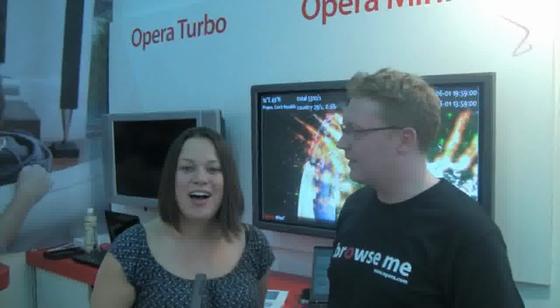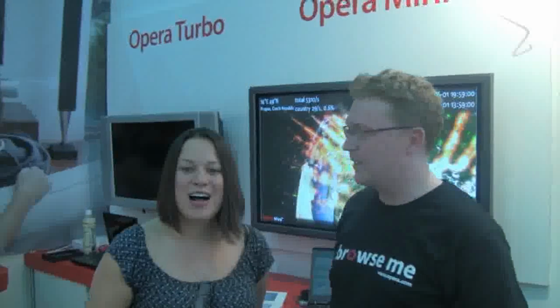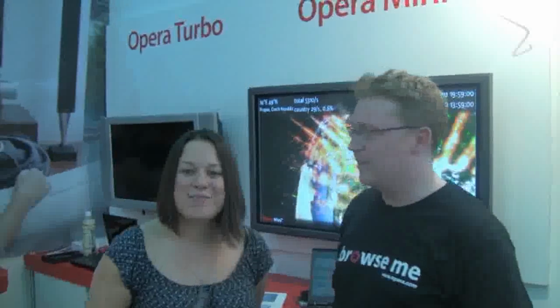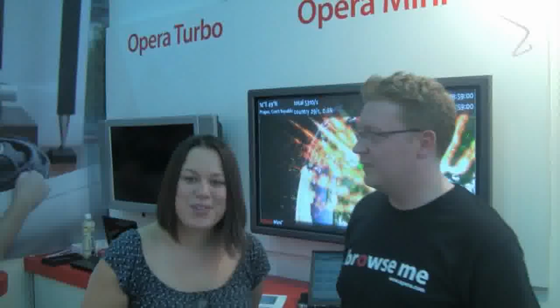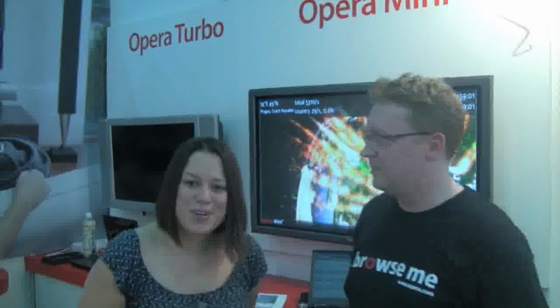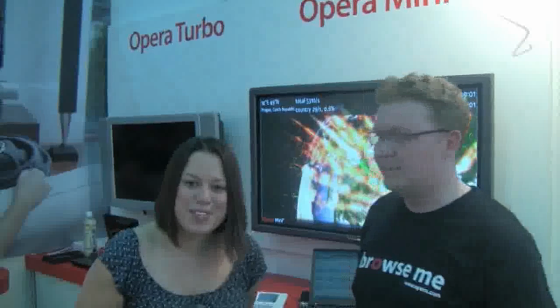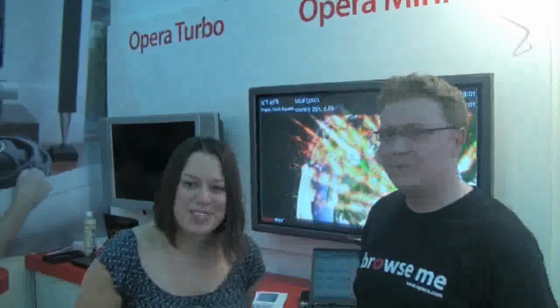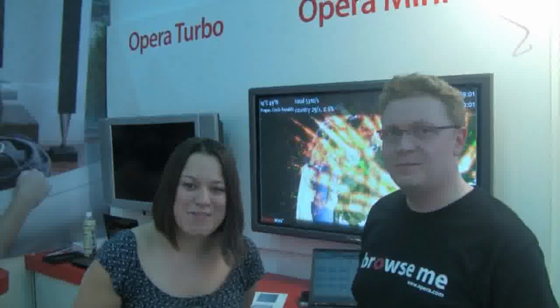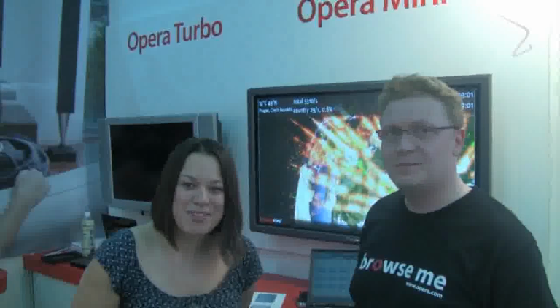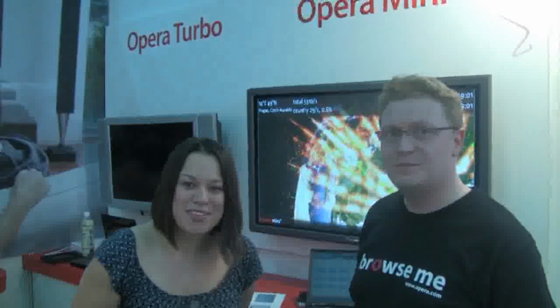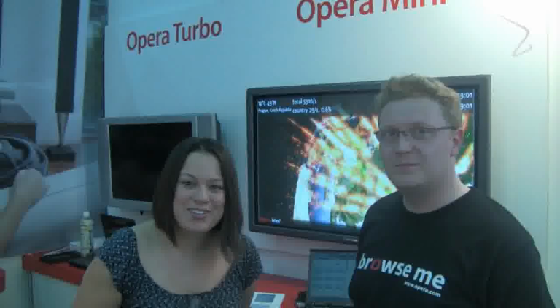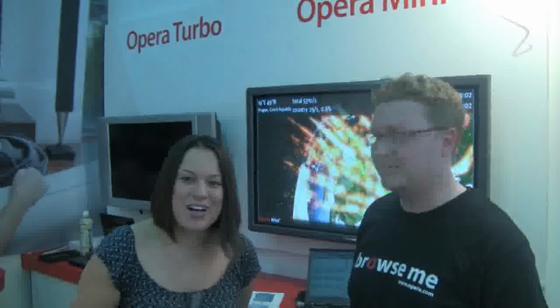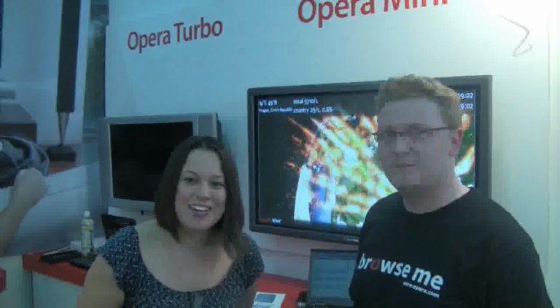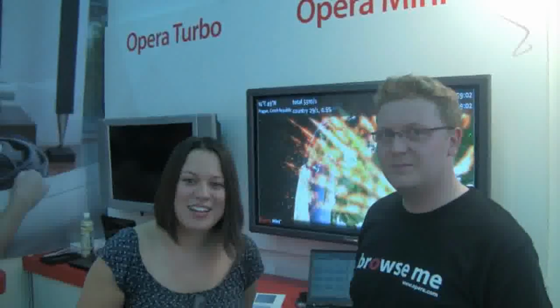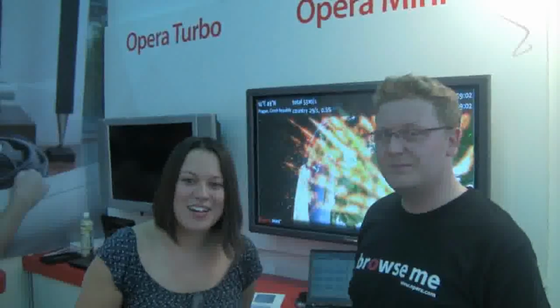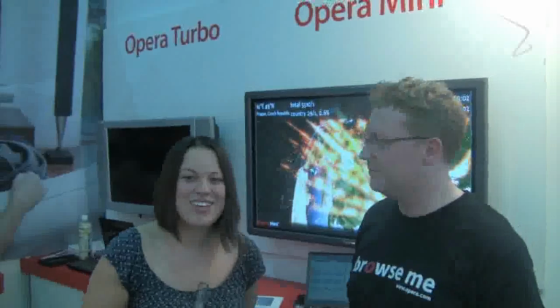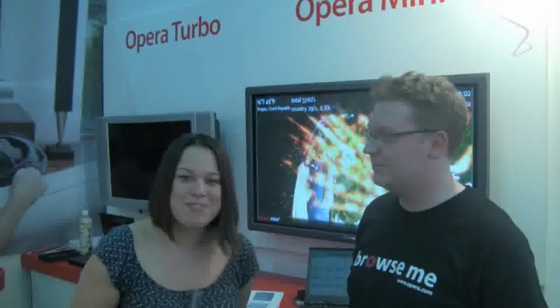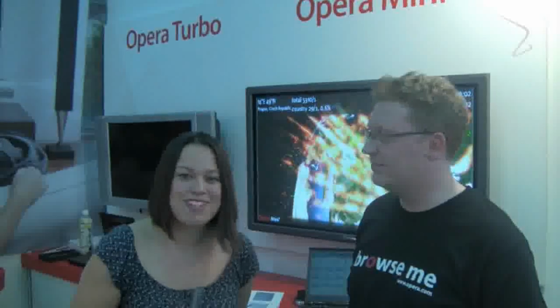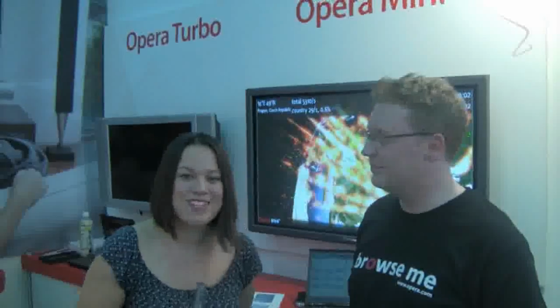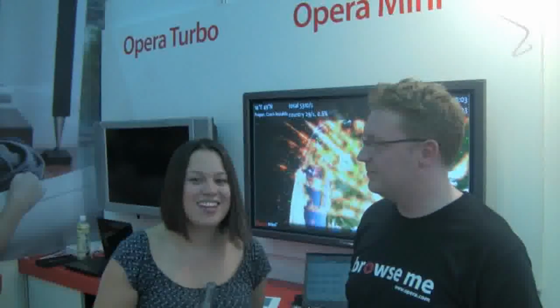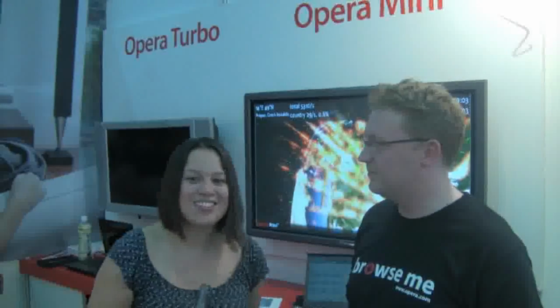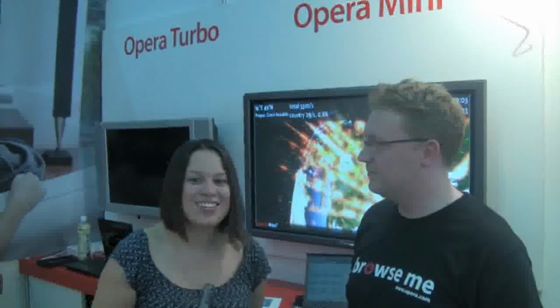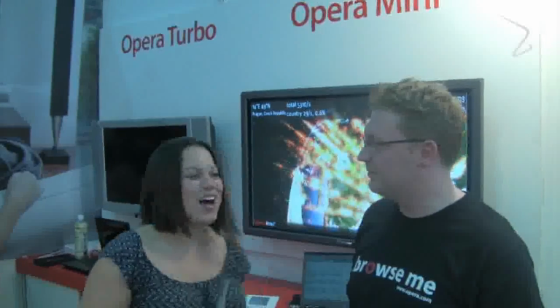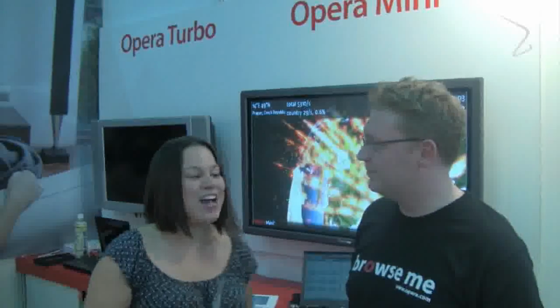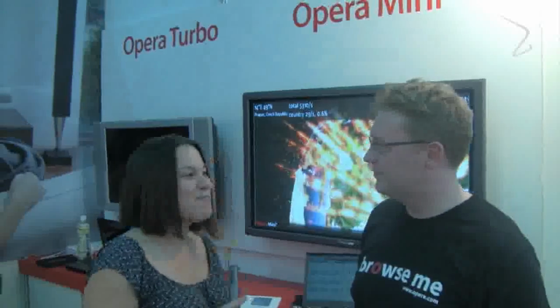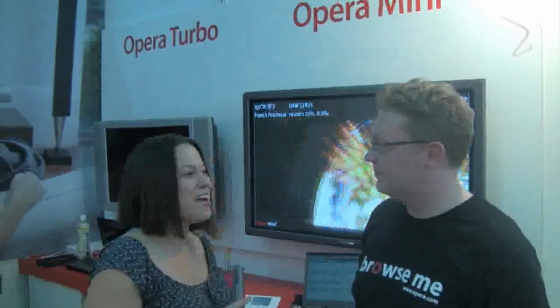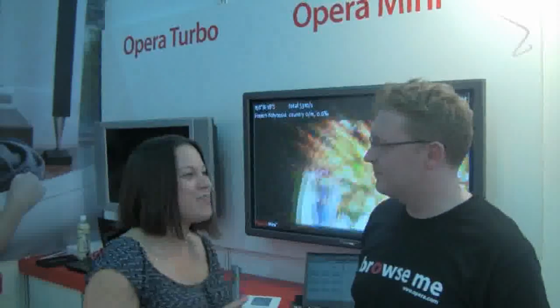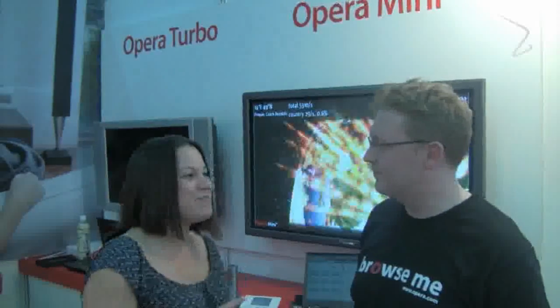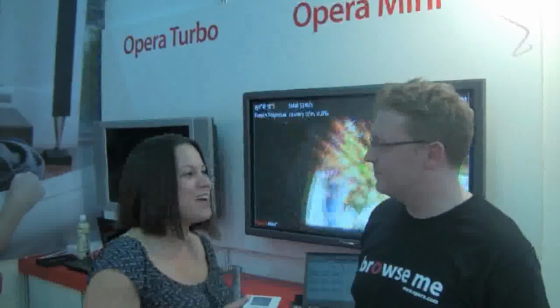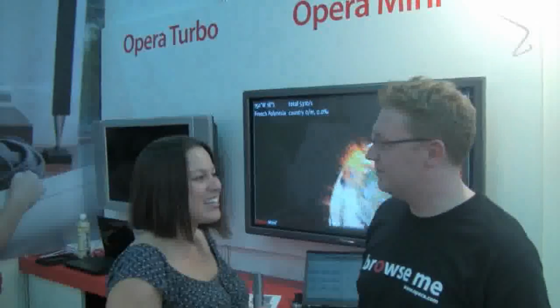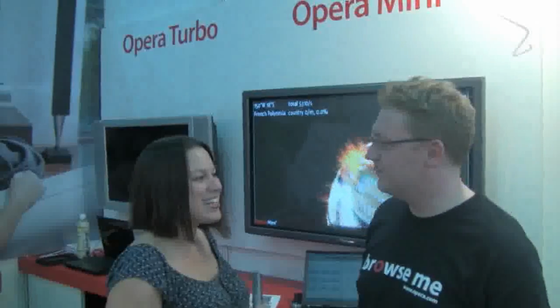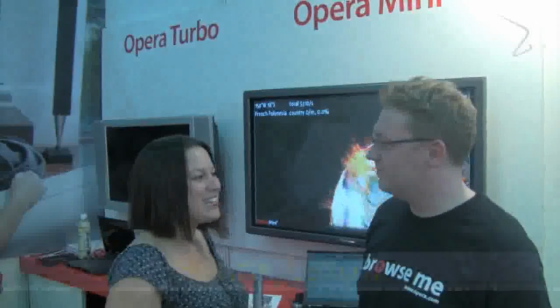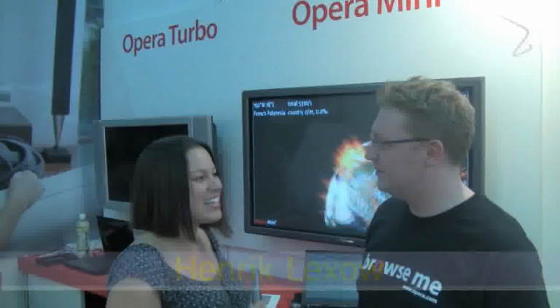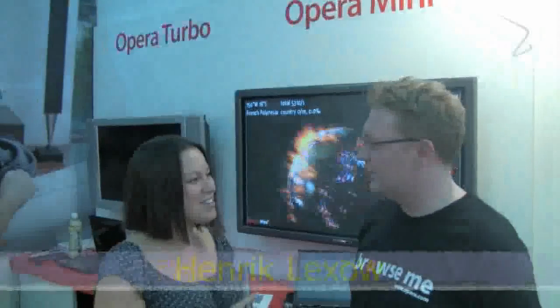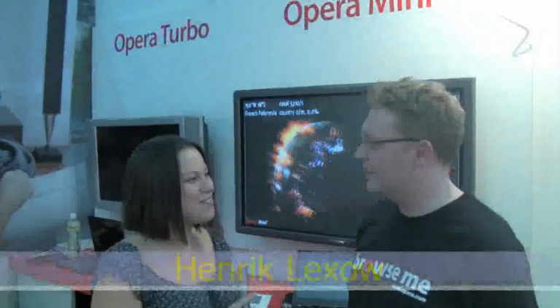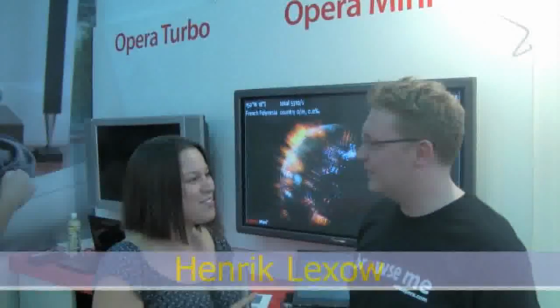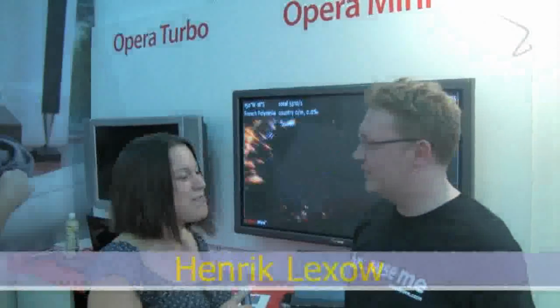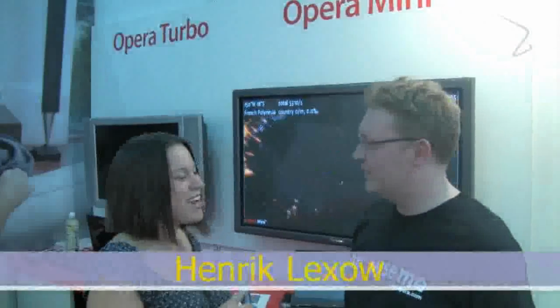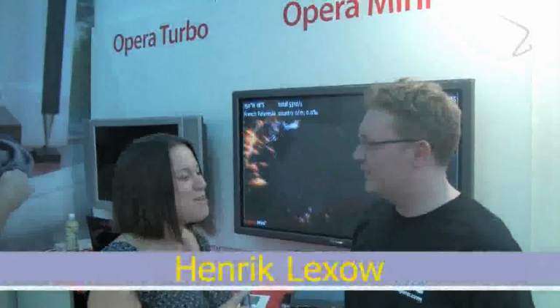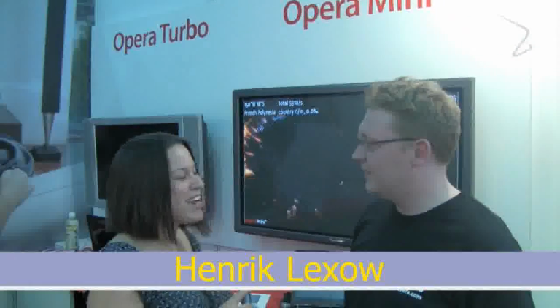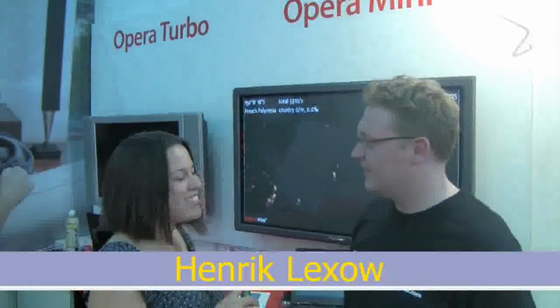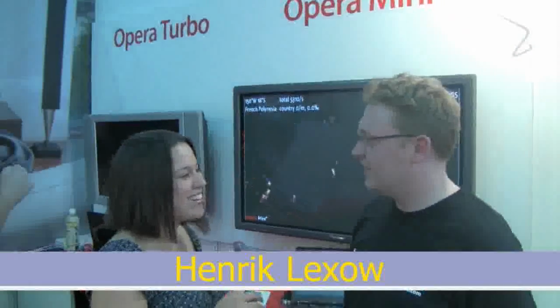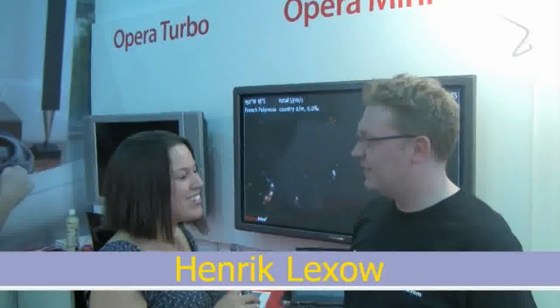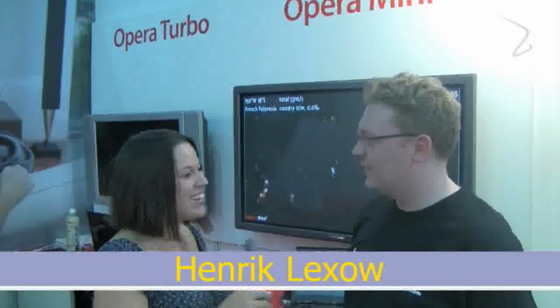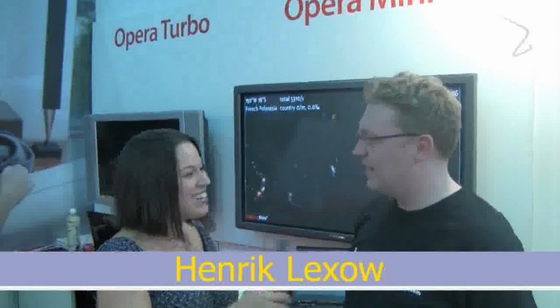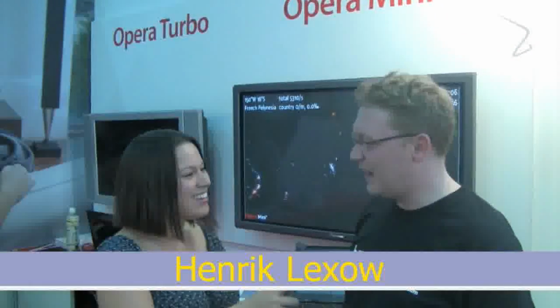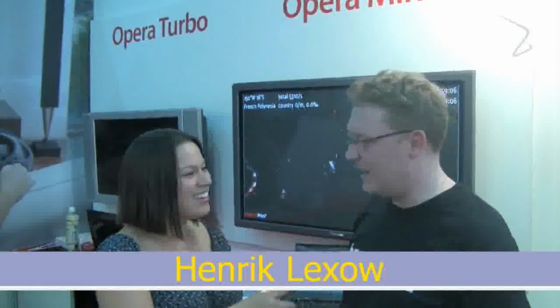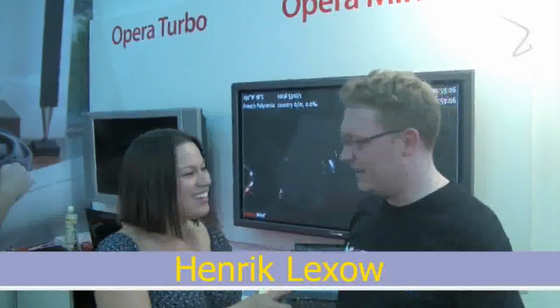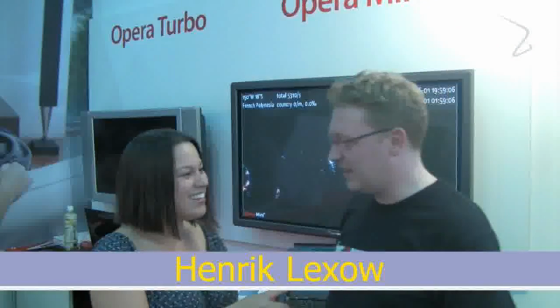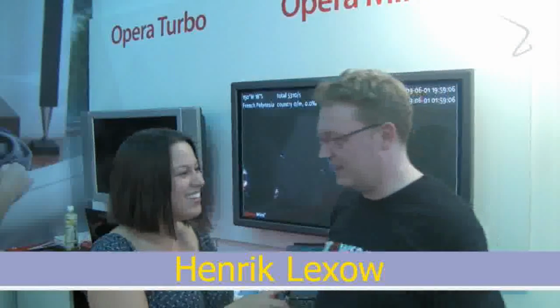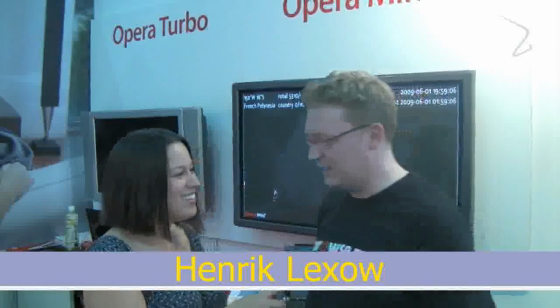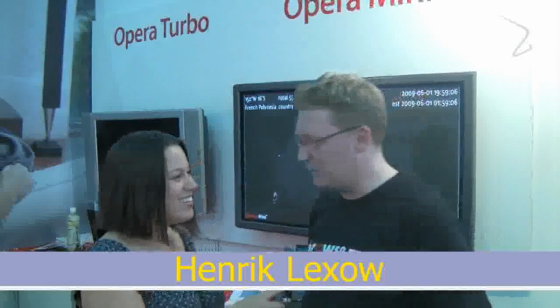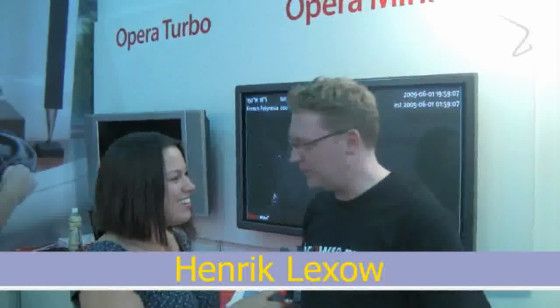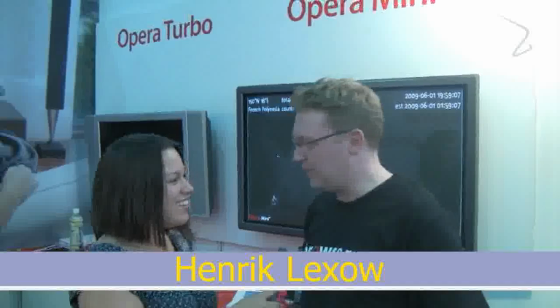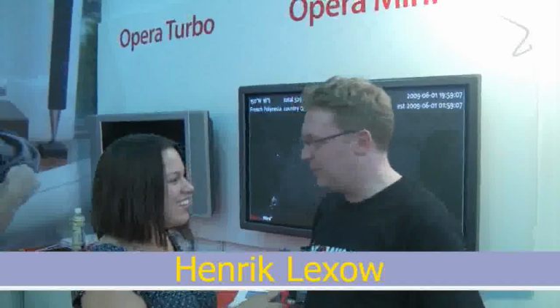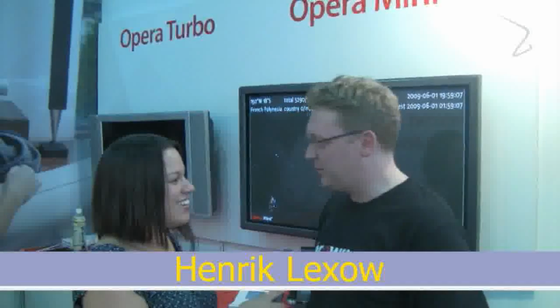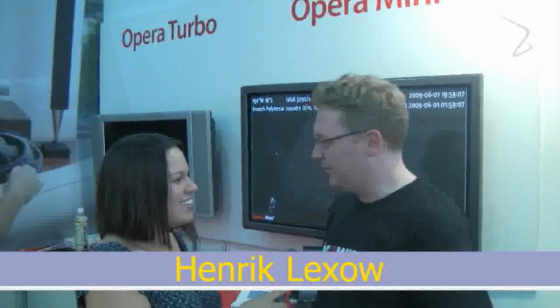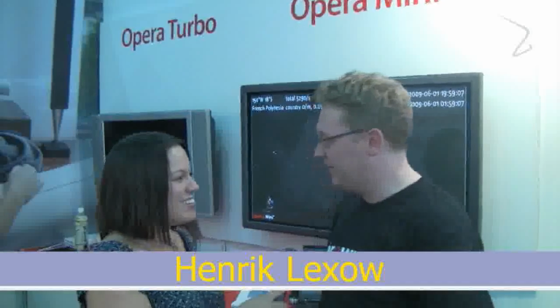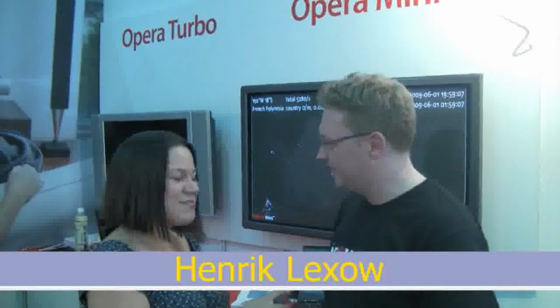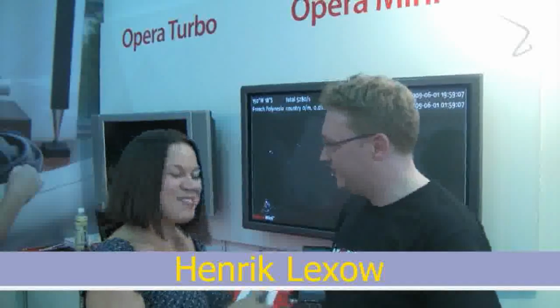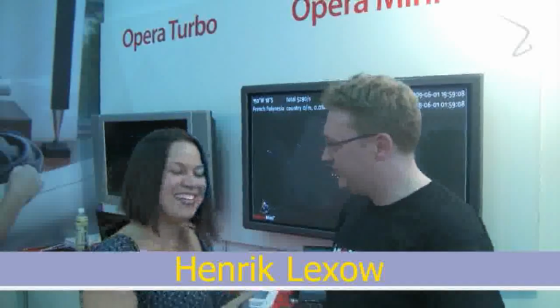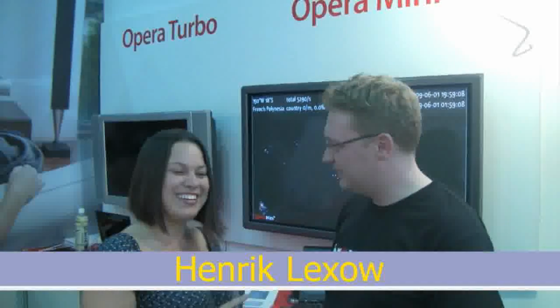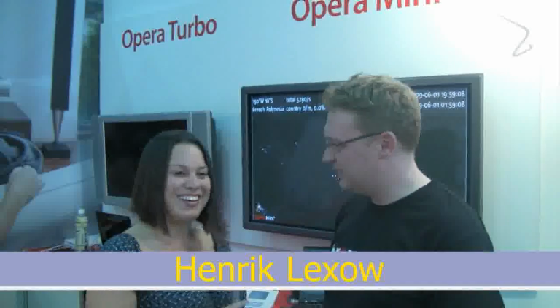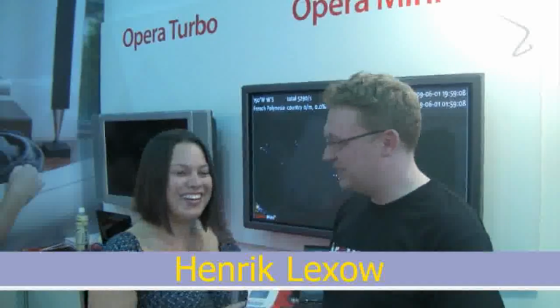I'm Nicole with Netbook News, down here at Computex 2009. I'm joined by Henrik Lekso from Opera. Nice to meet you.